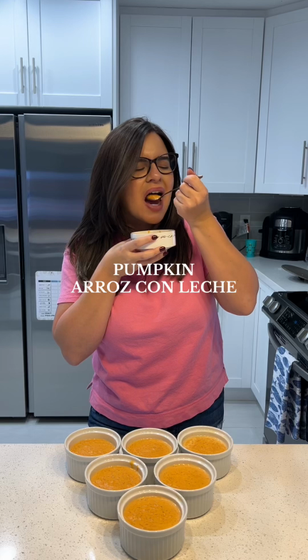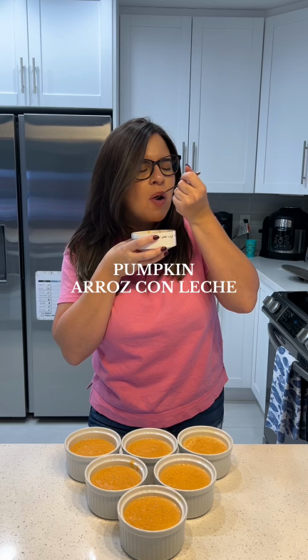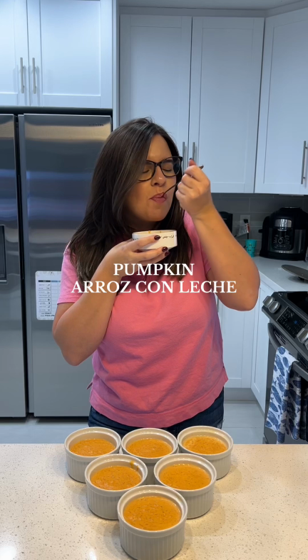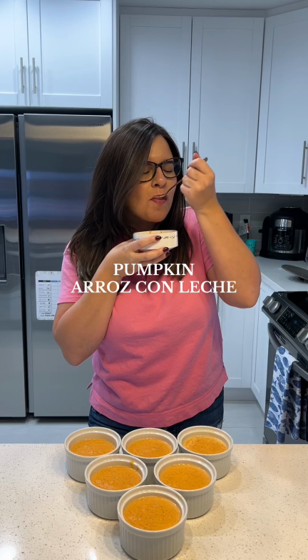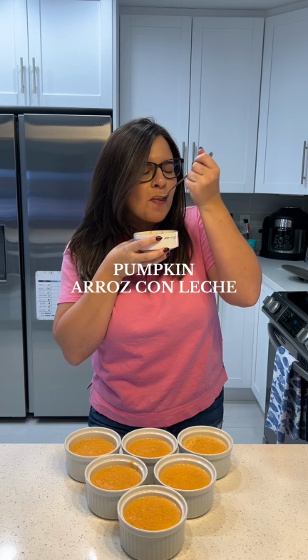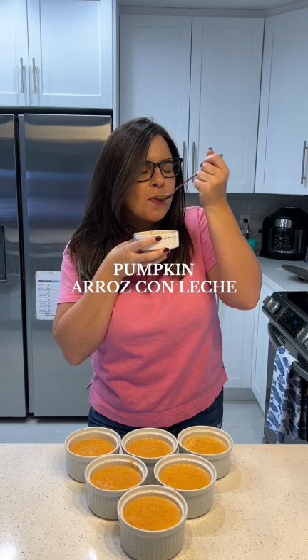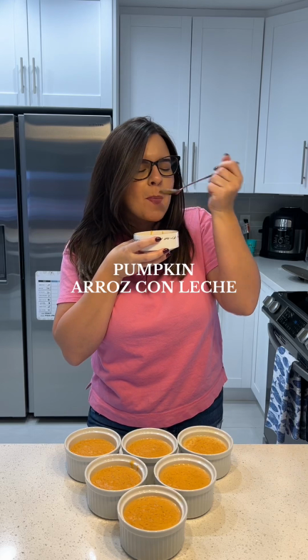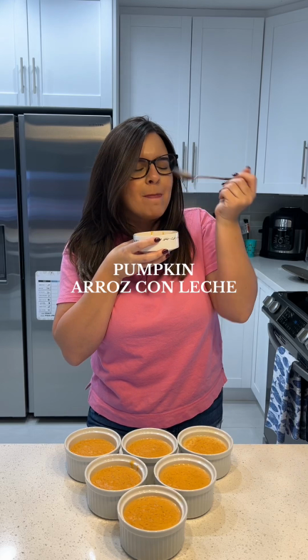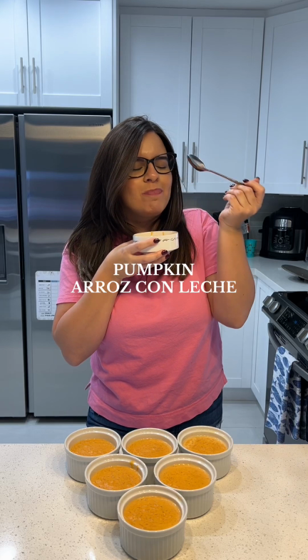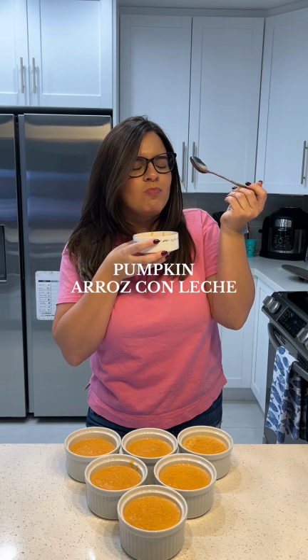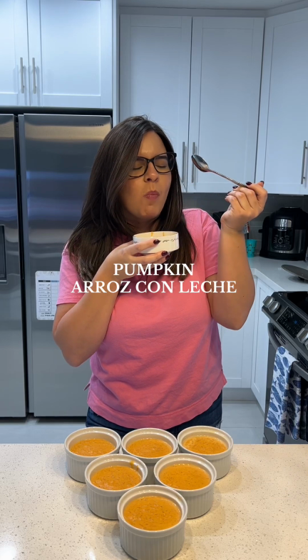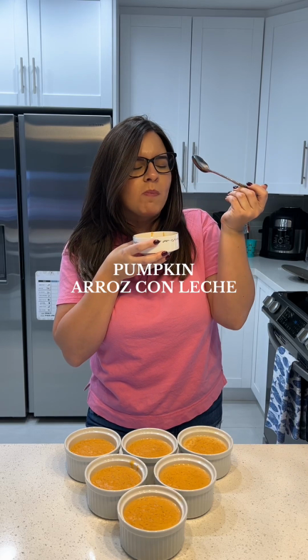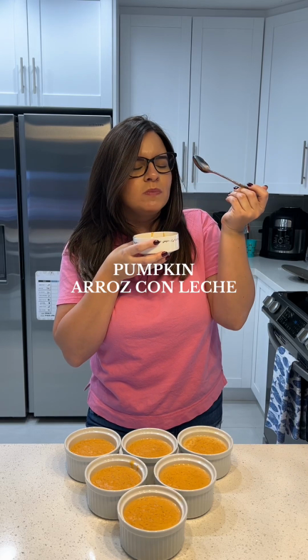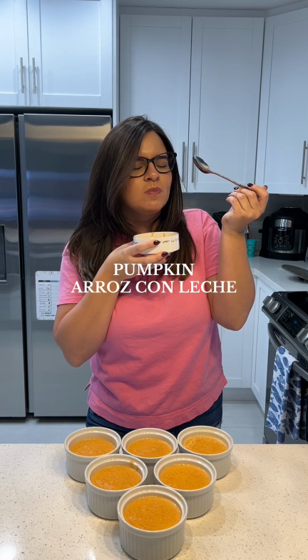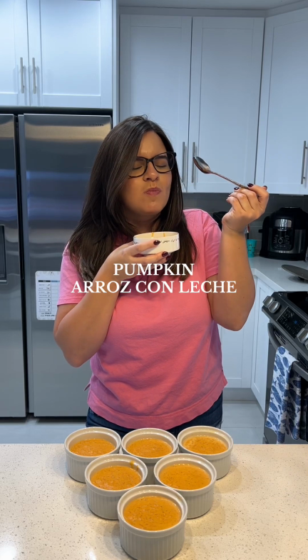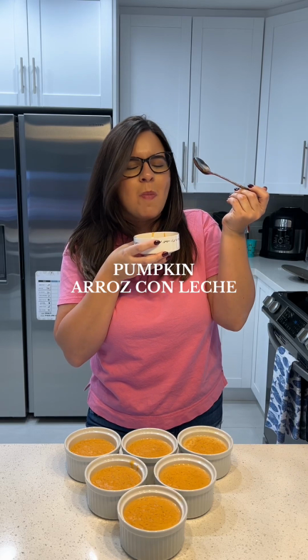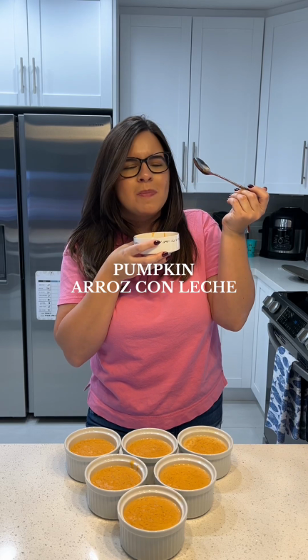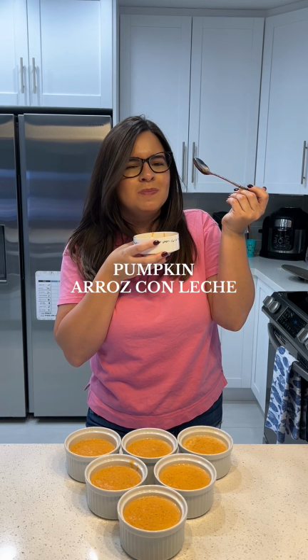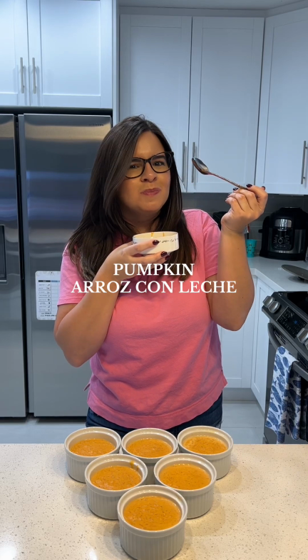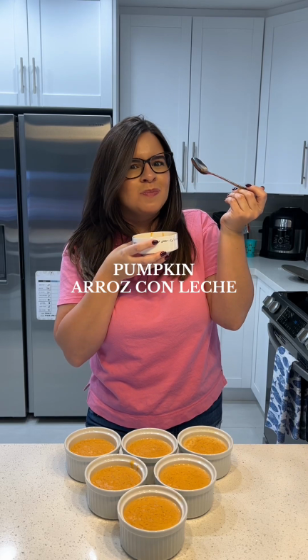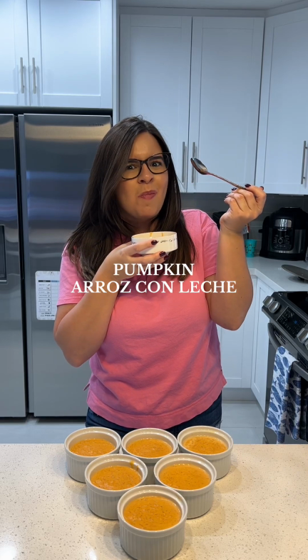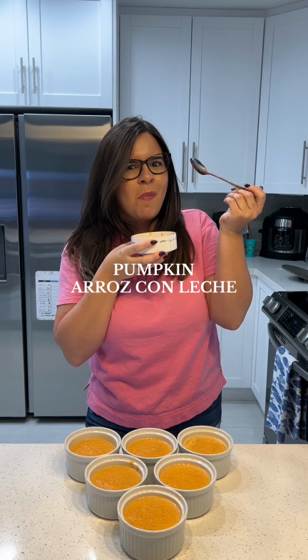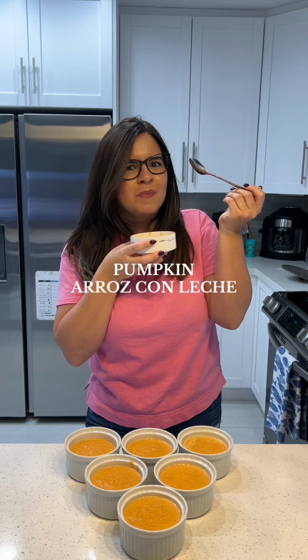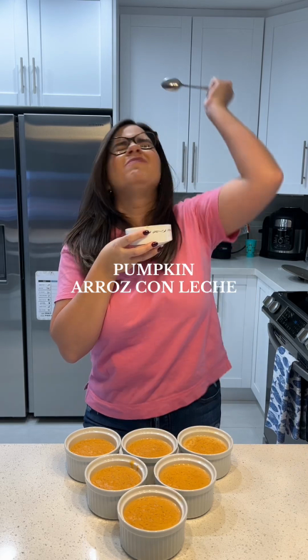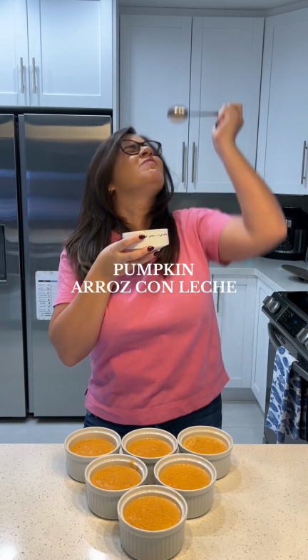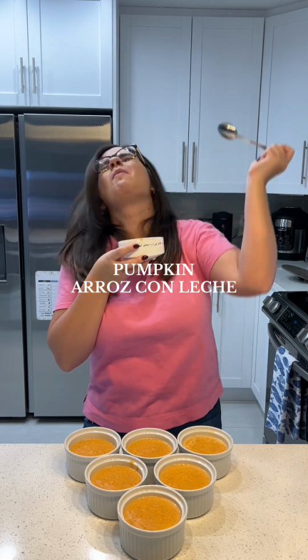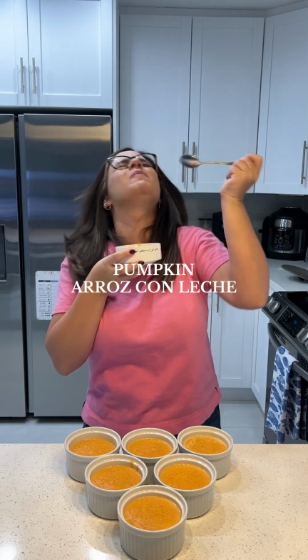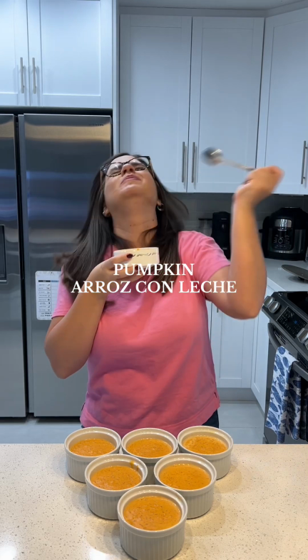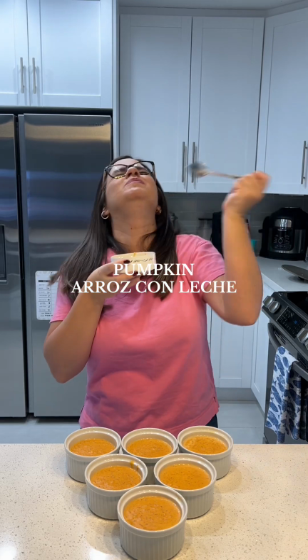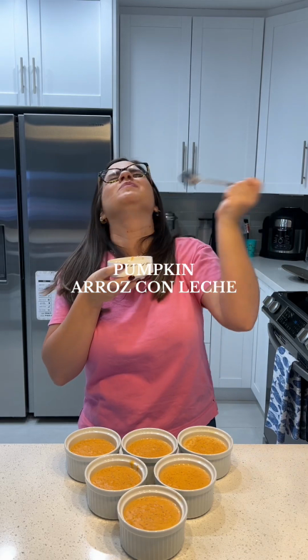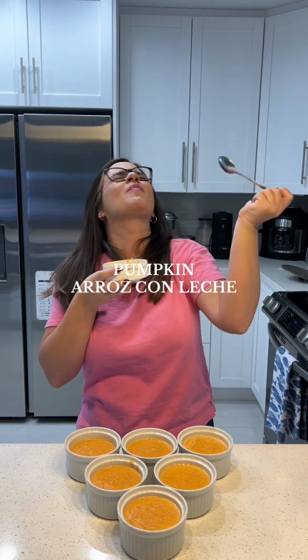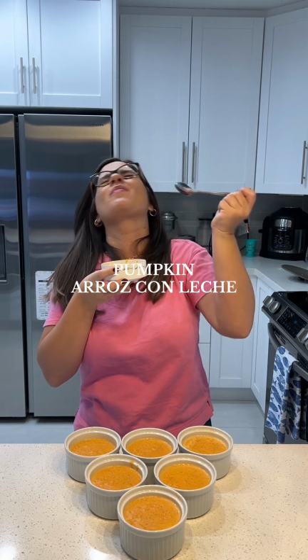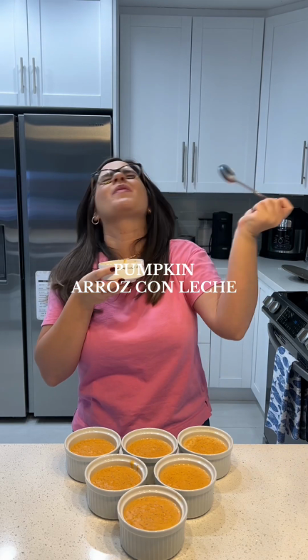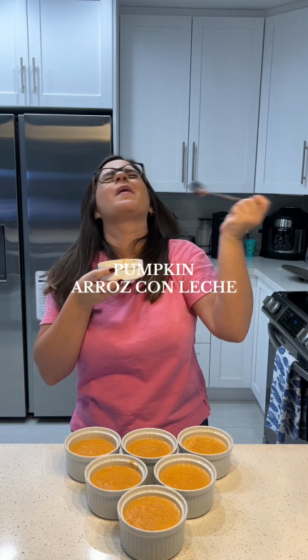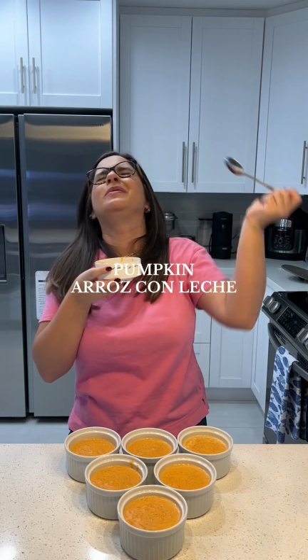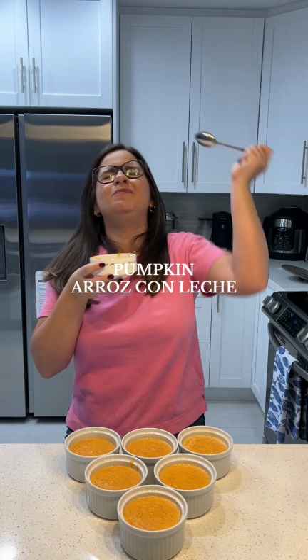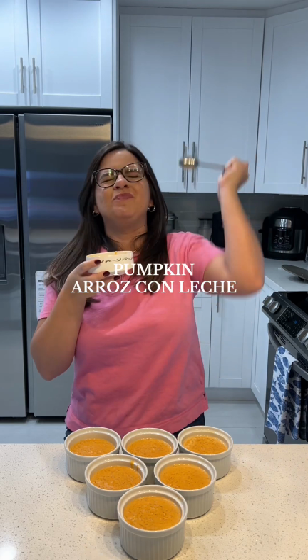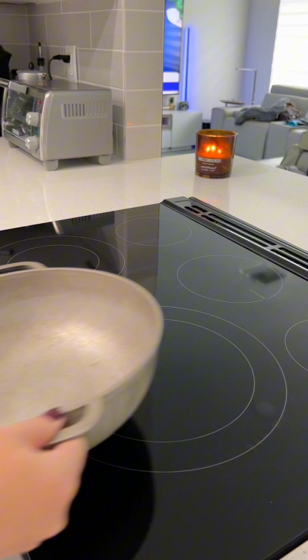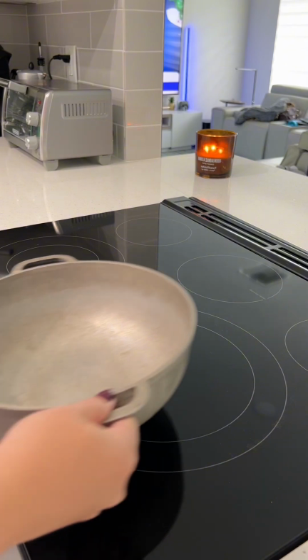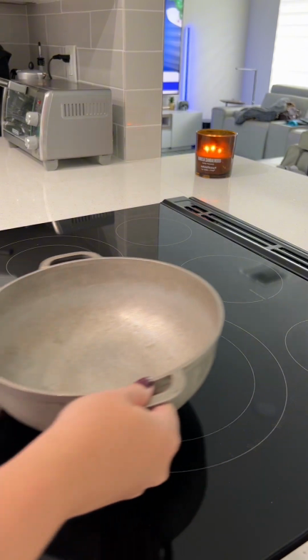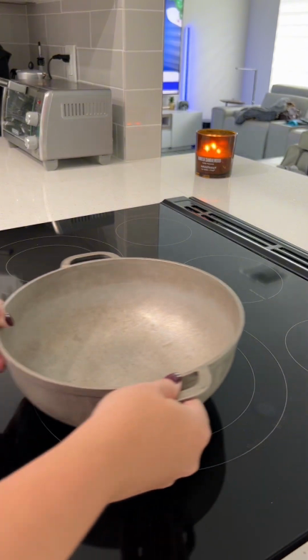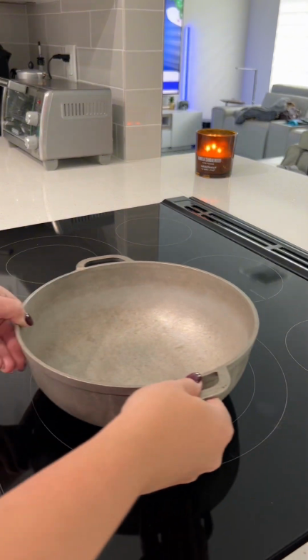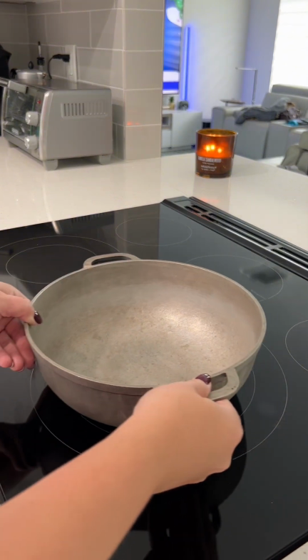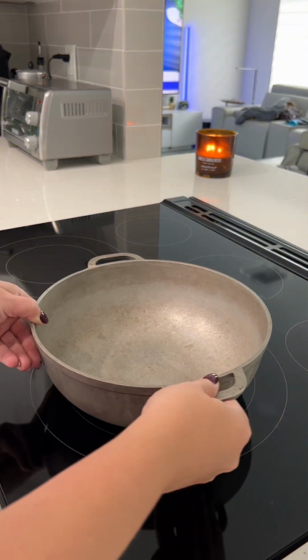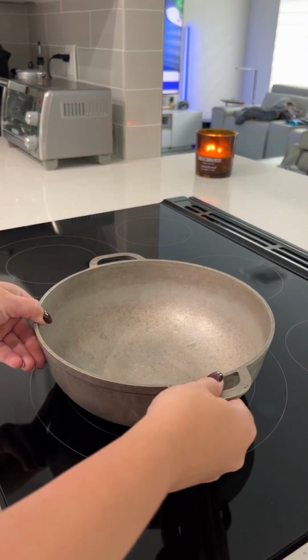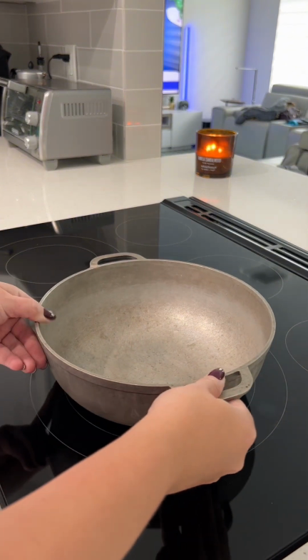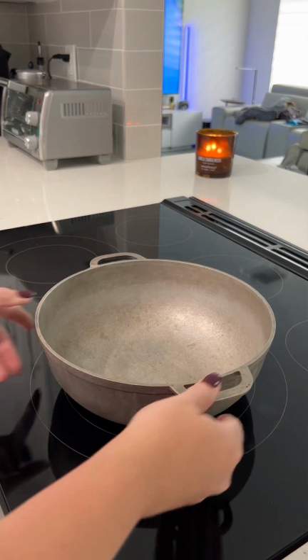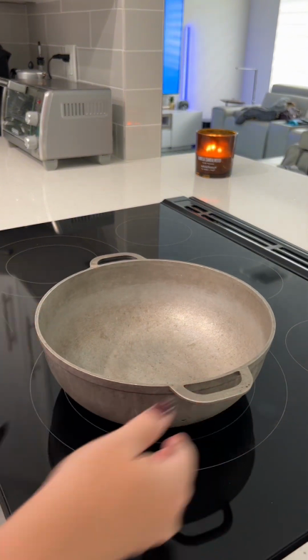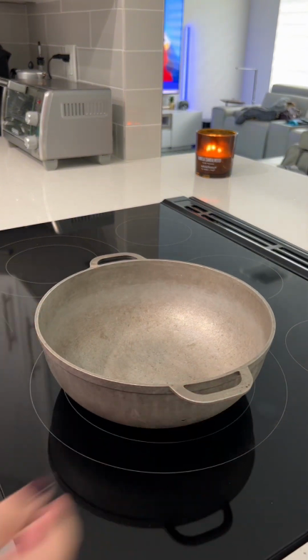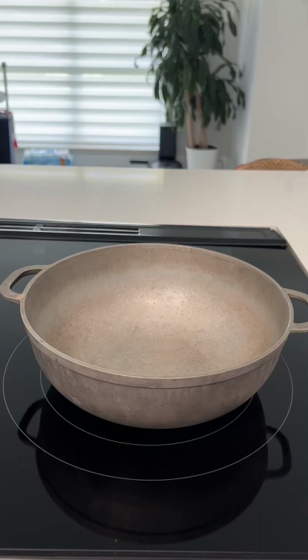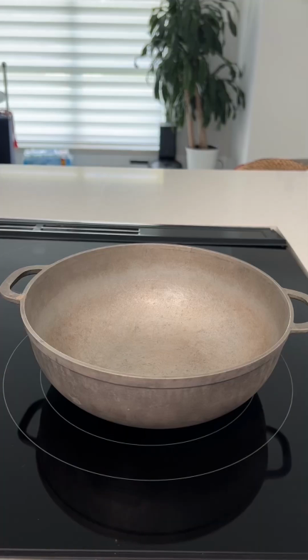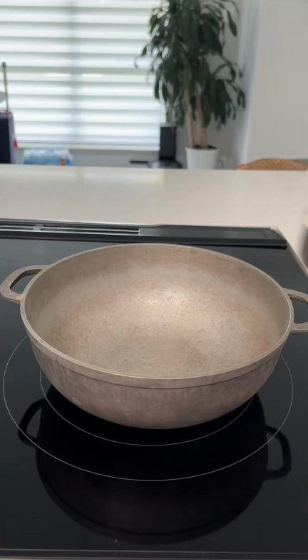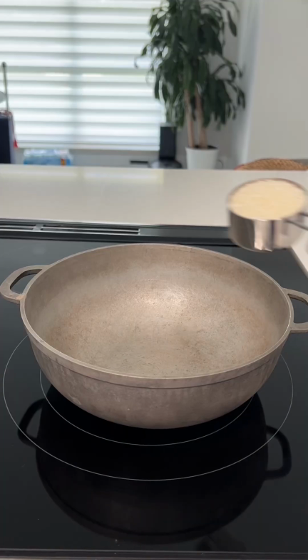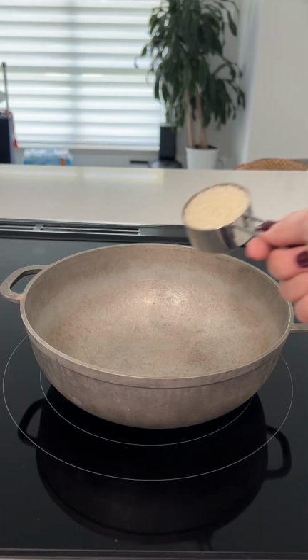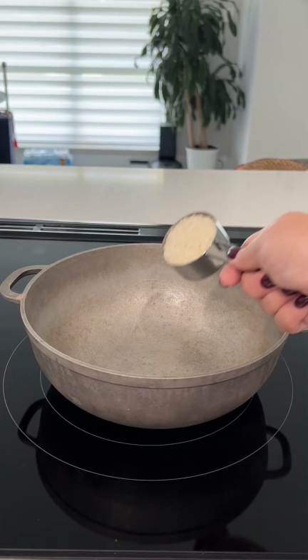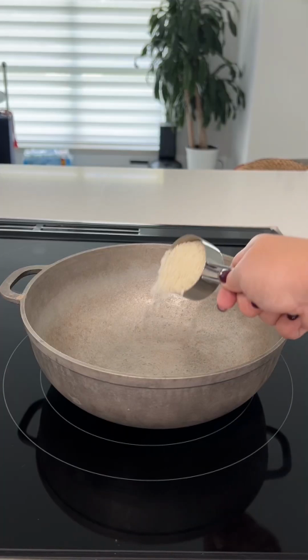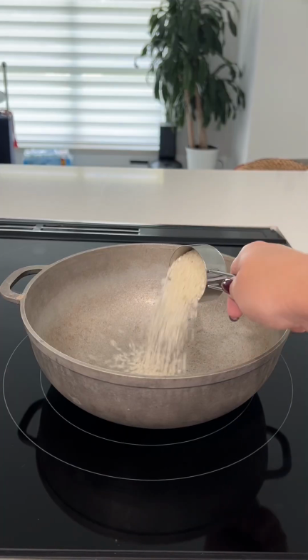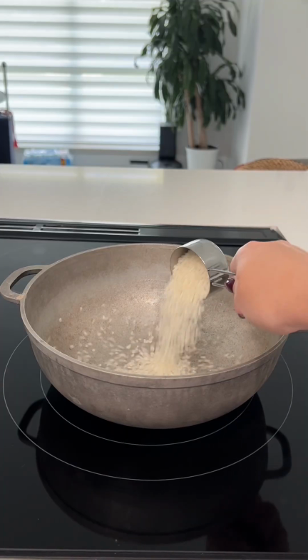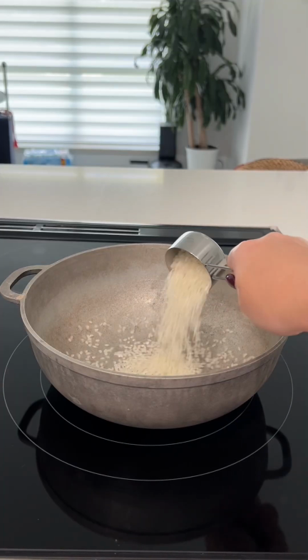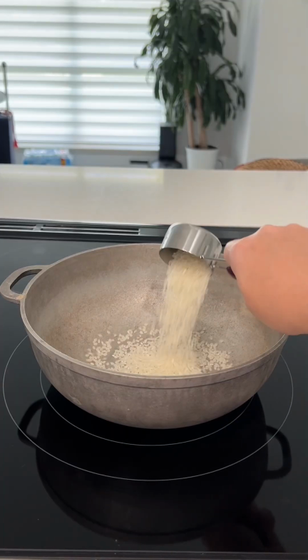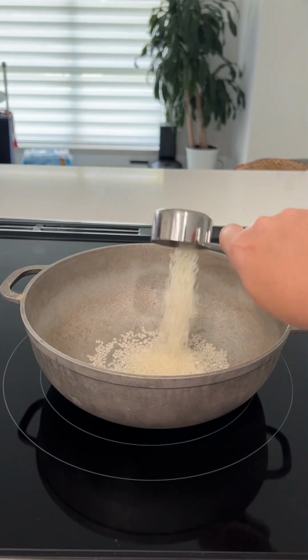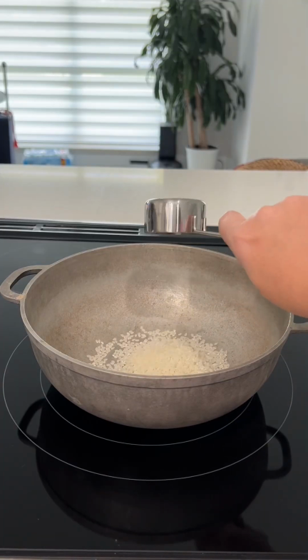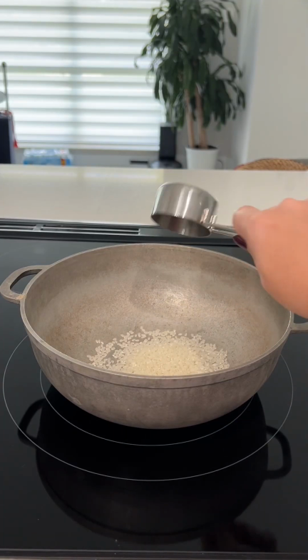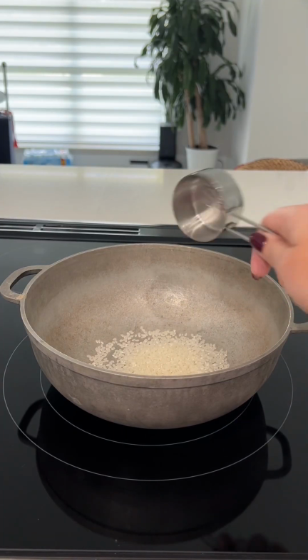Mi gente, if there is one recipe you make this fall season, please let it be this one. Let's make pumpkin arroz con leche.